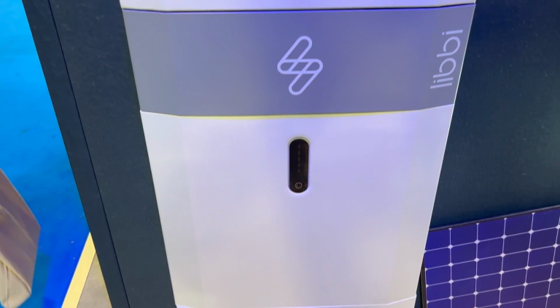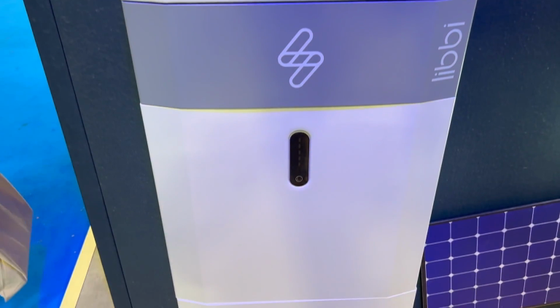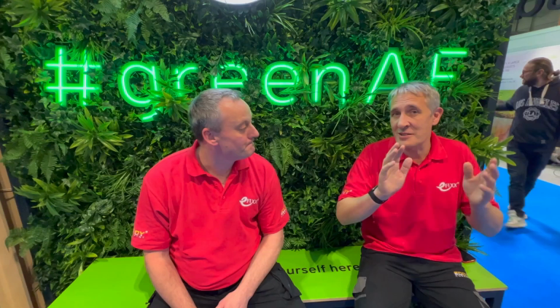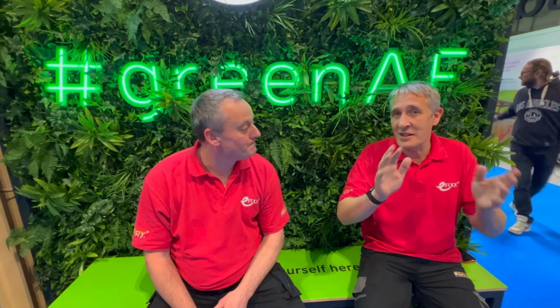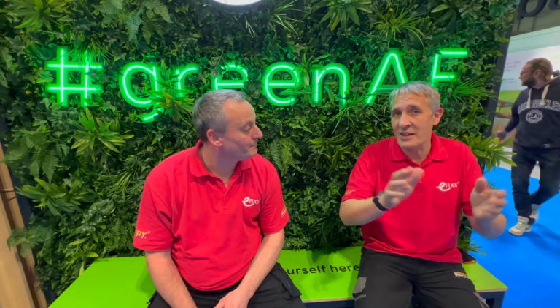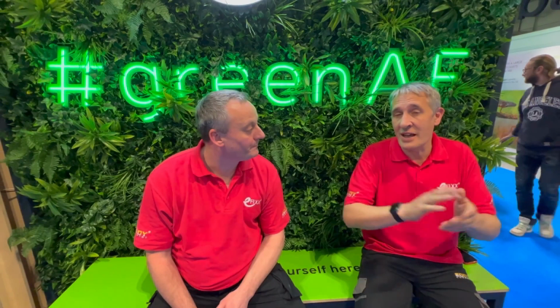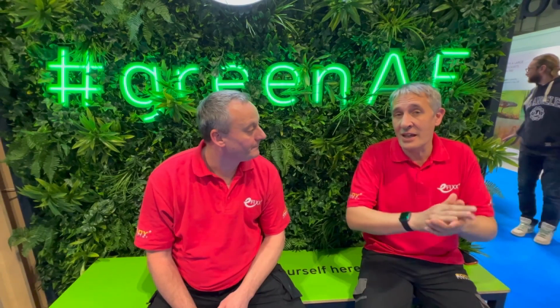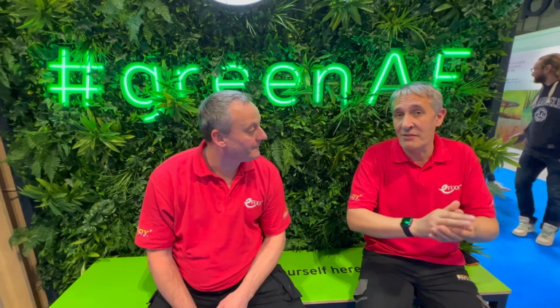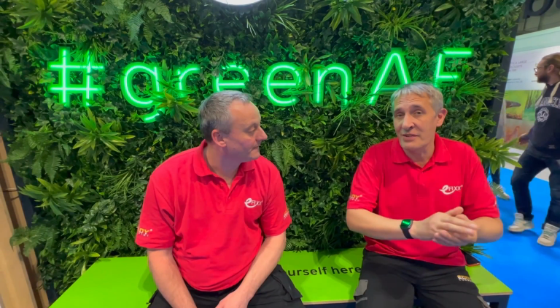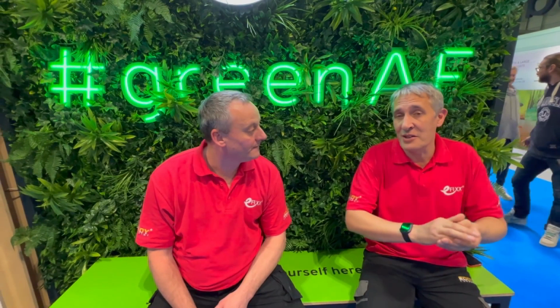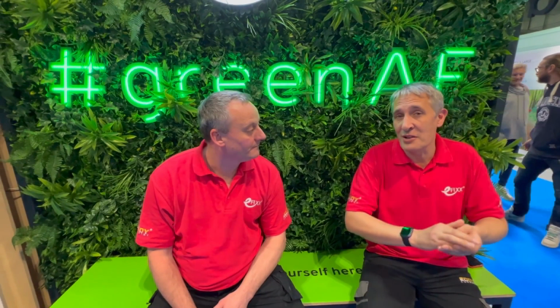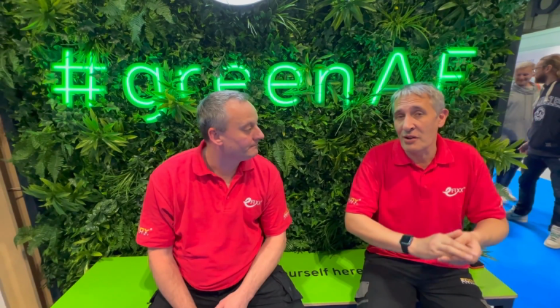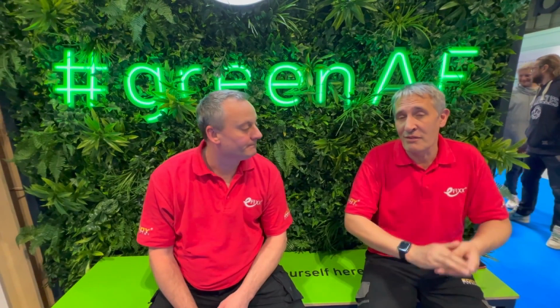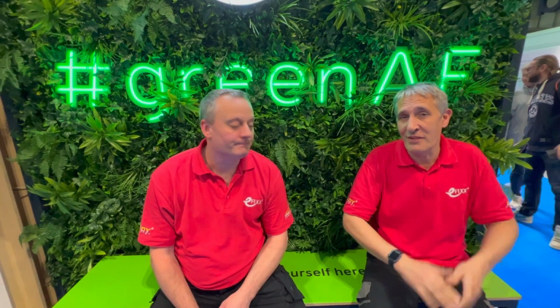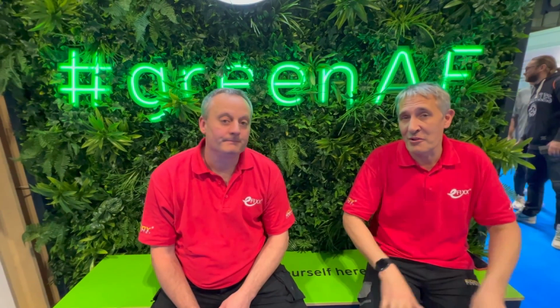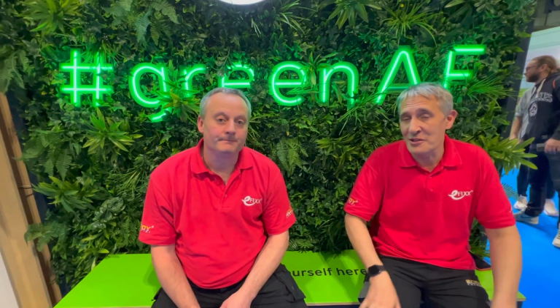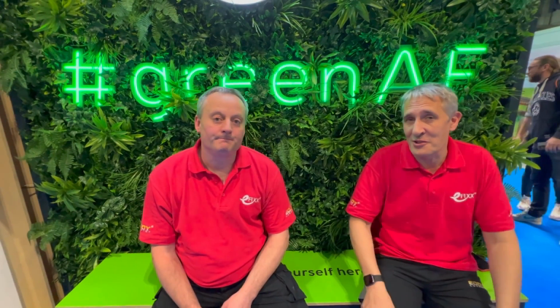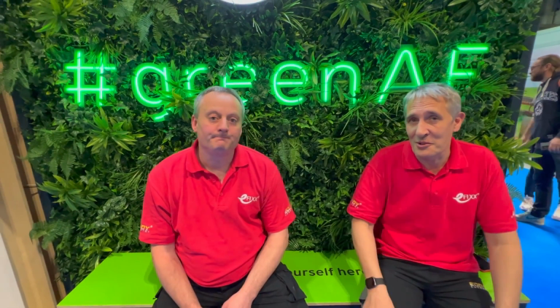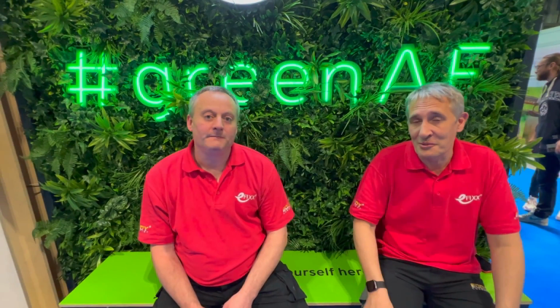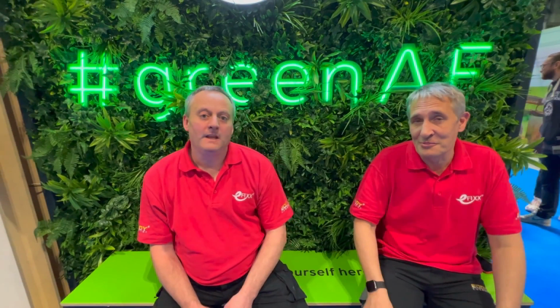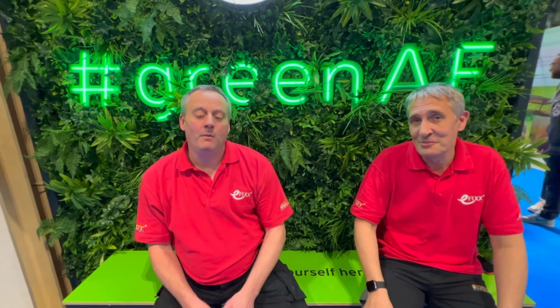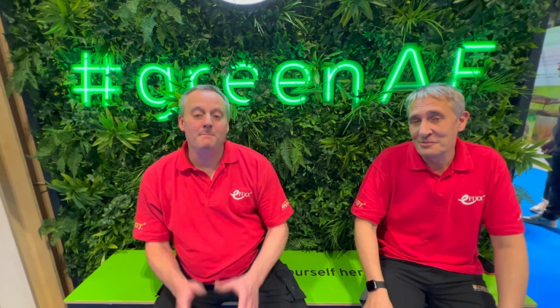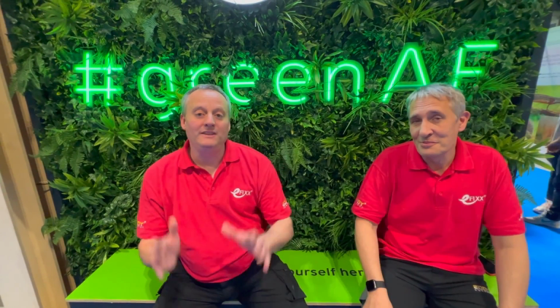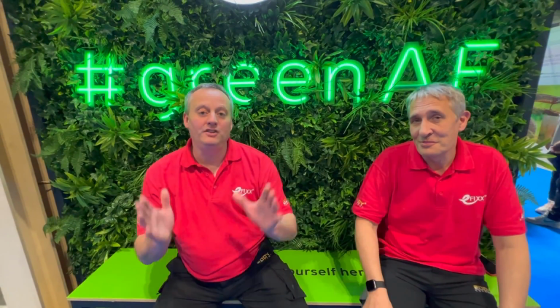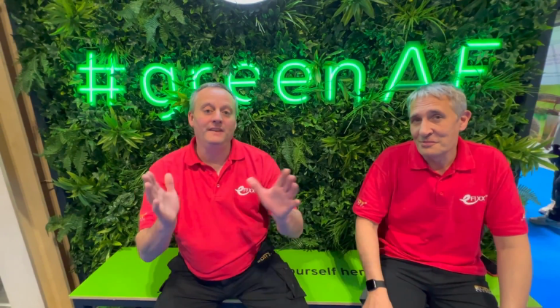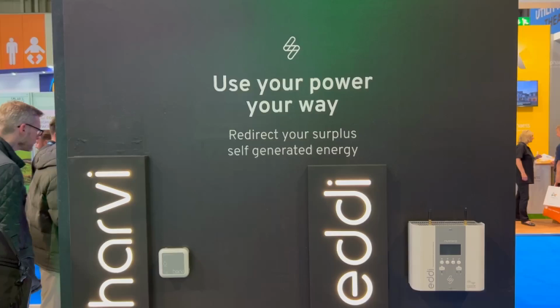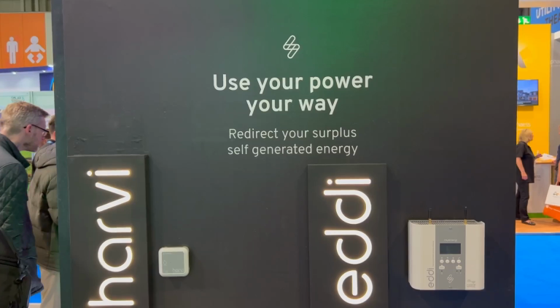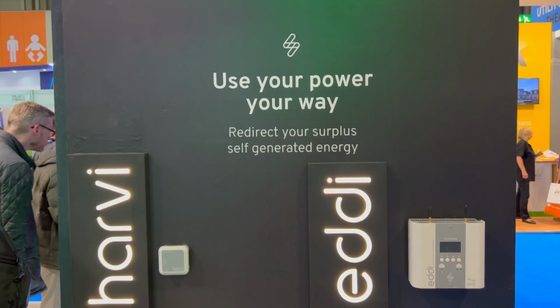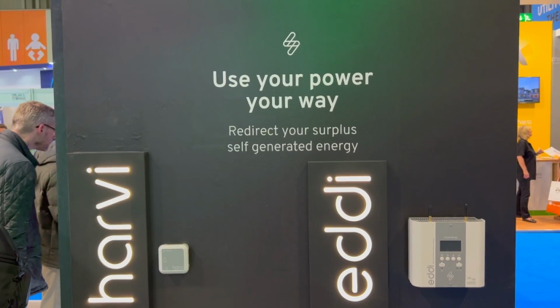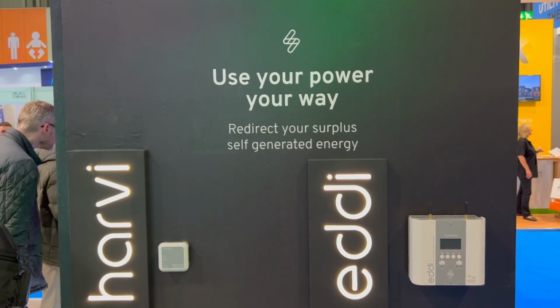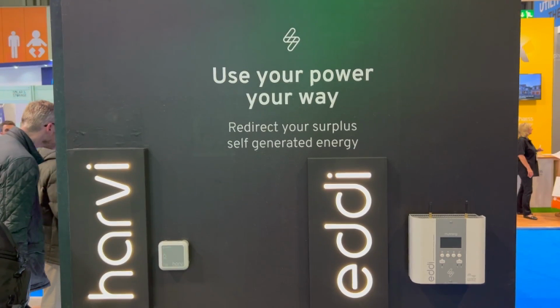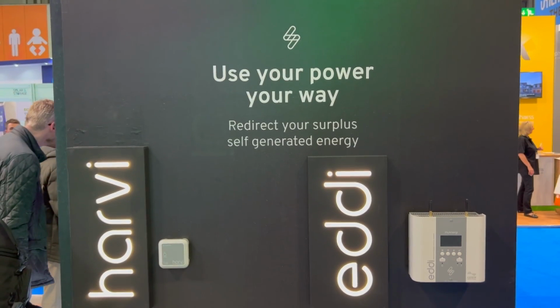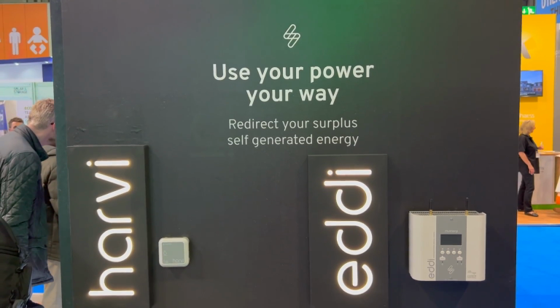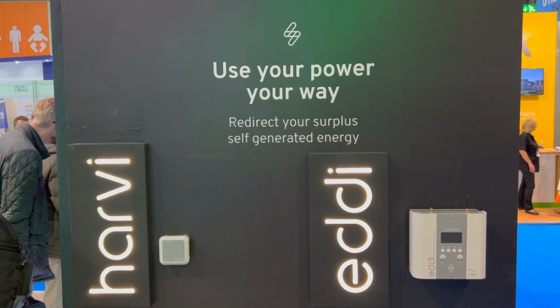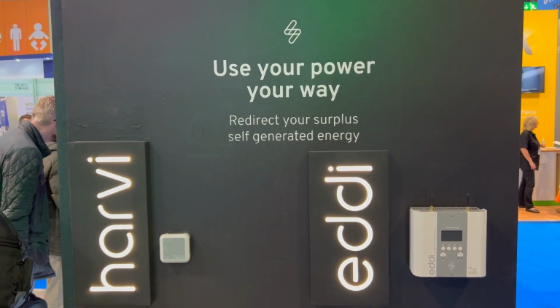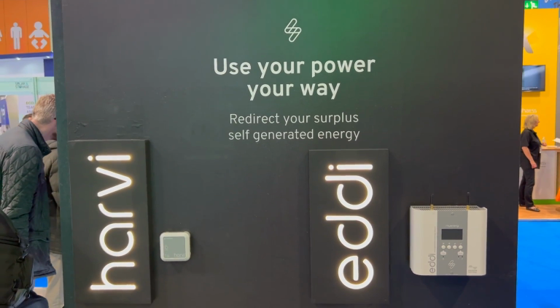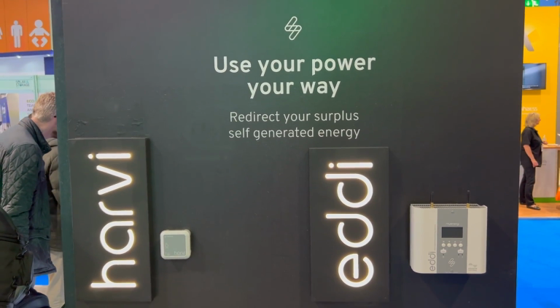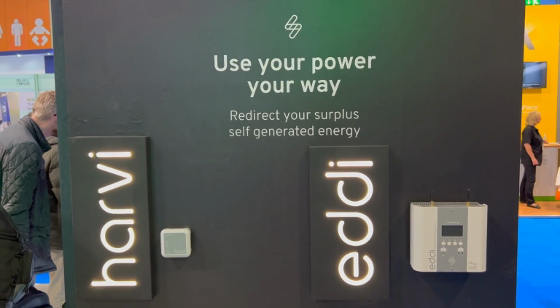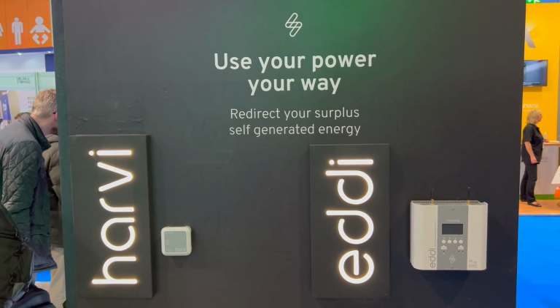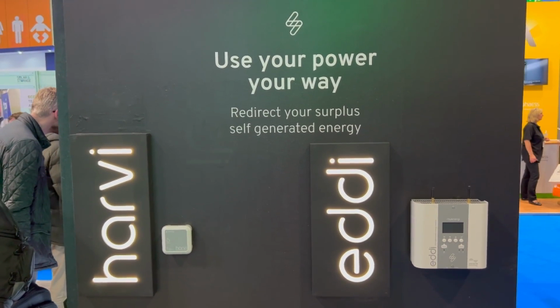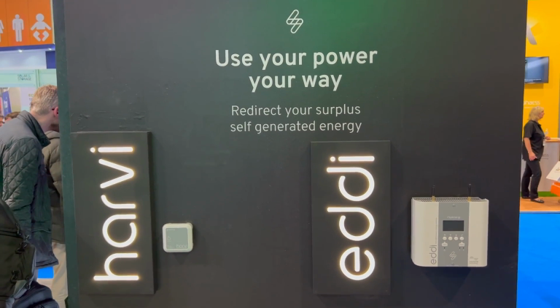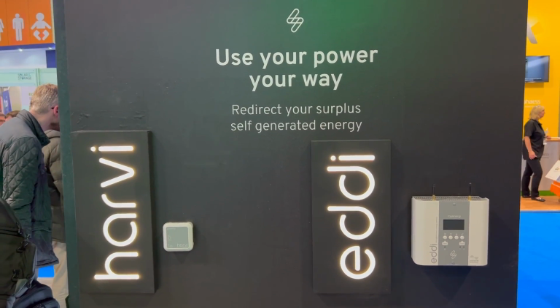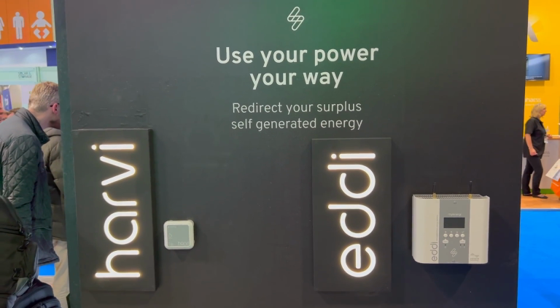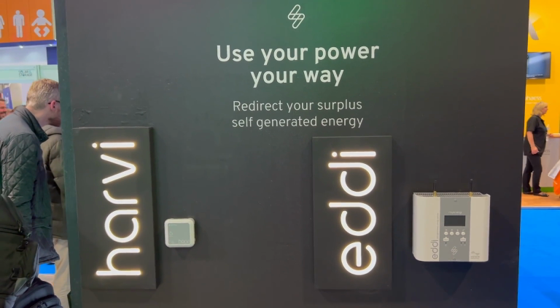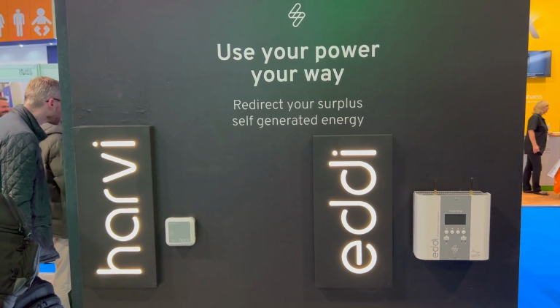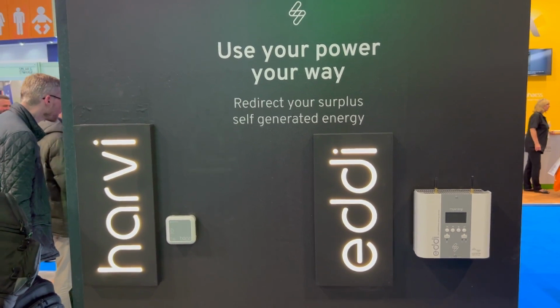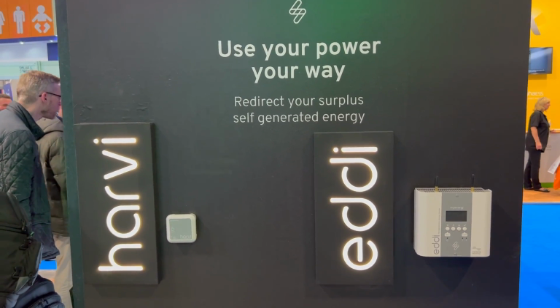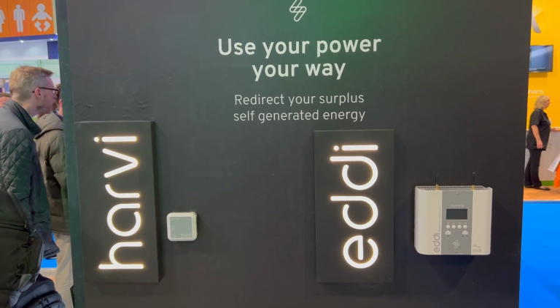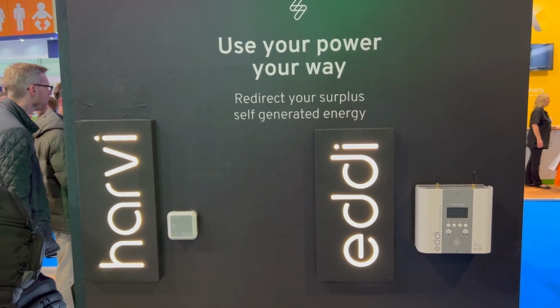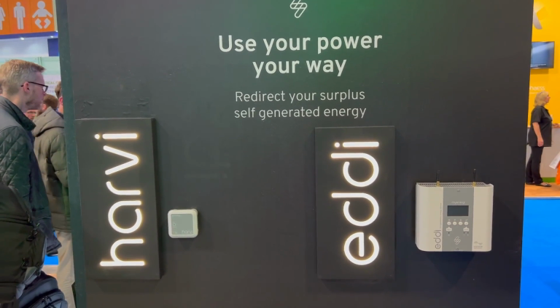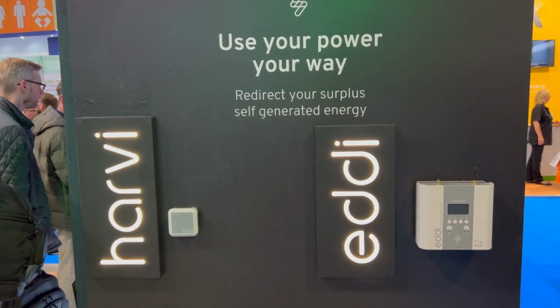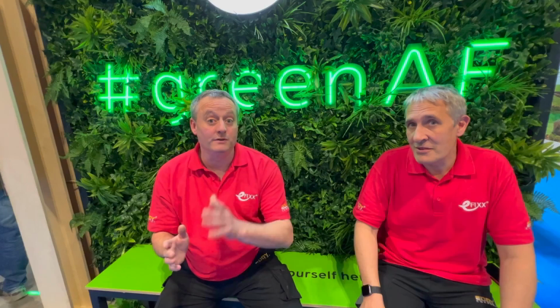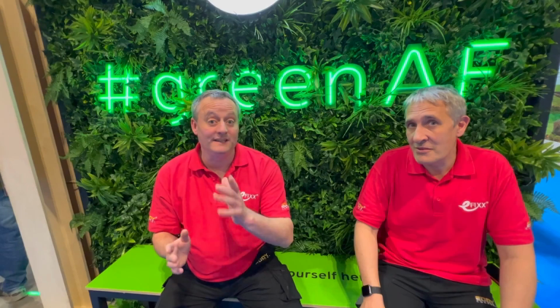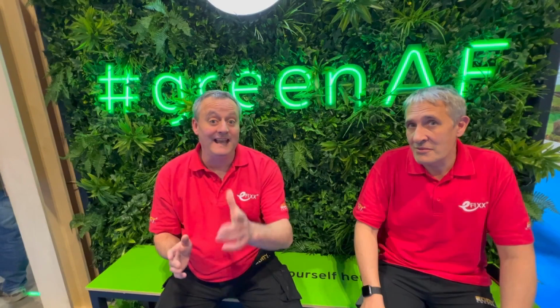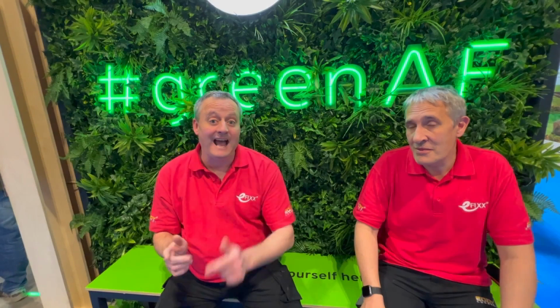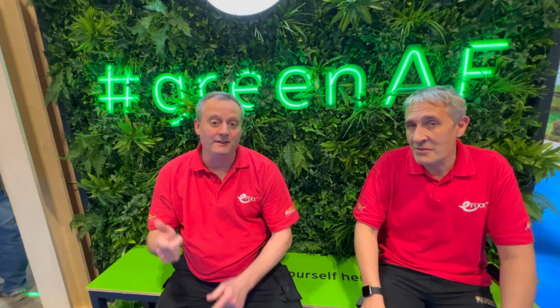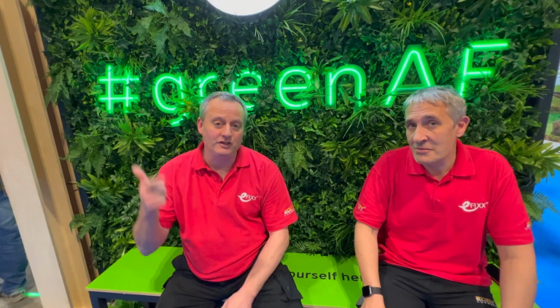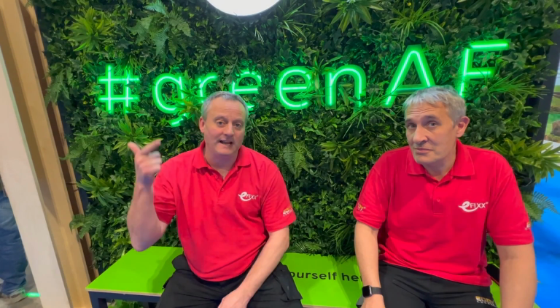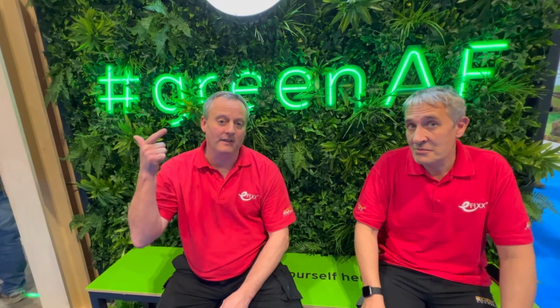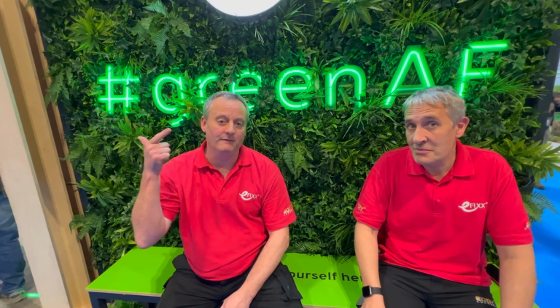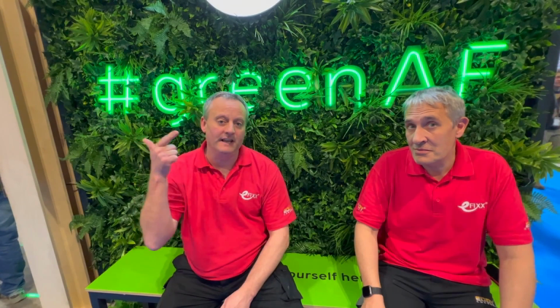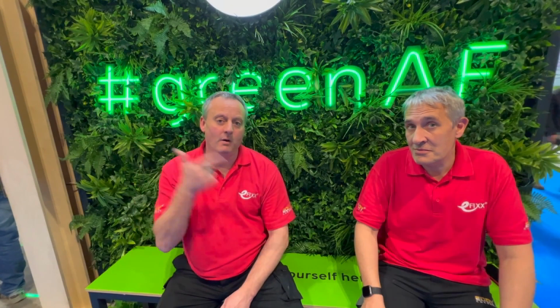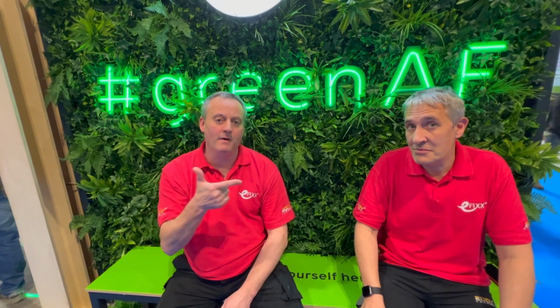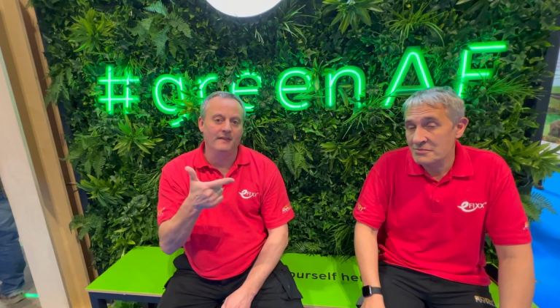Expect to see that in a video very soon. We've mentioned the Eddy during this video — if you want to know how you can divert your electricity using that, check out the video linked here, and we'll see you in the next one.